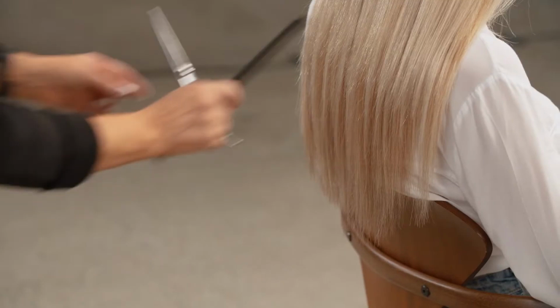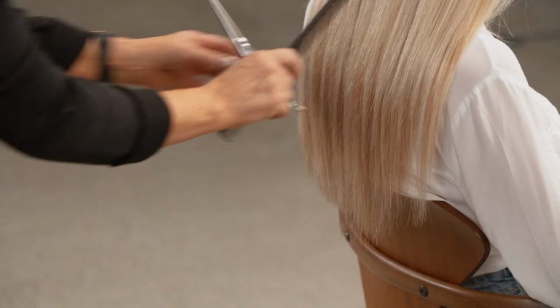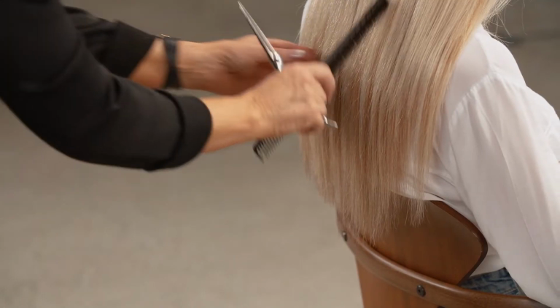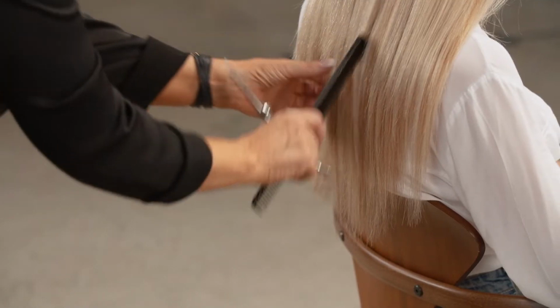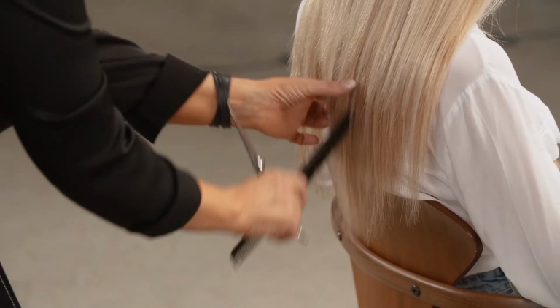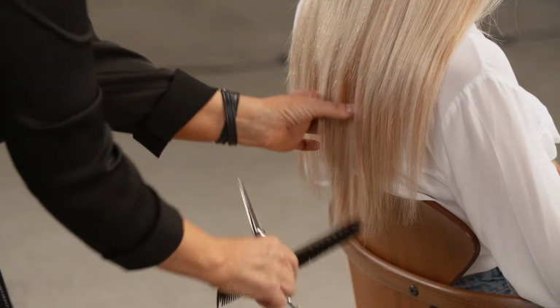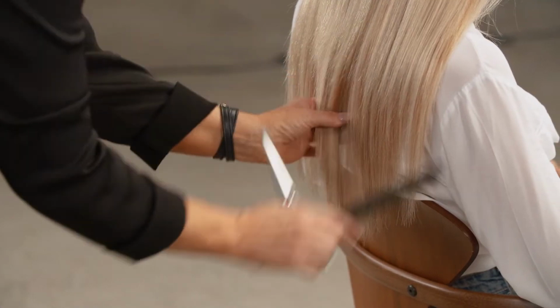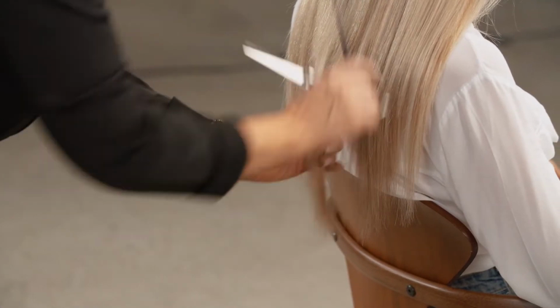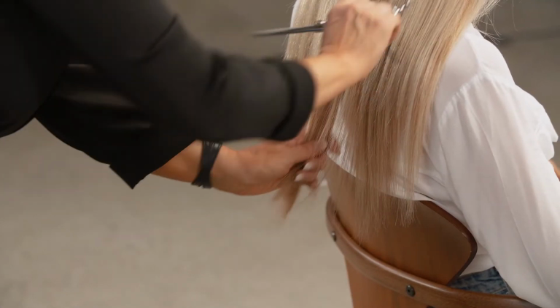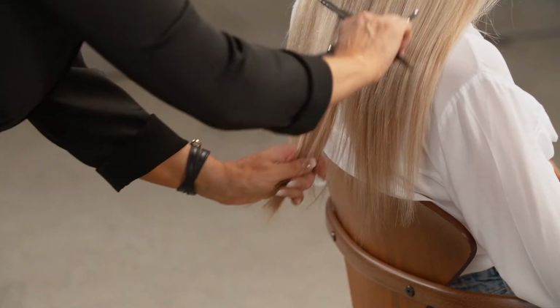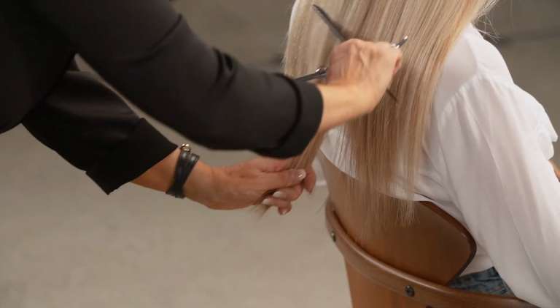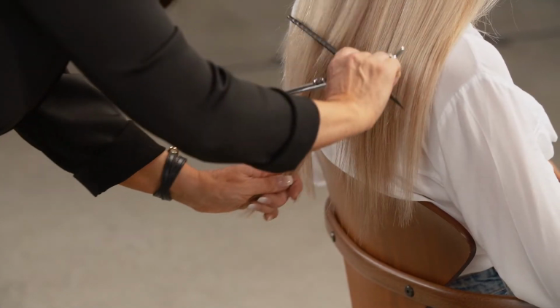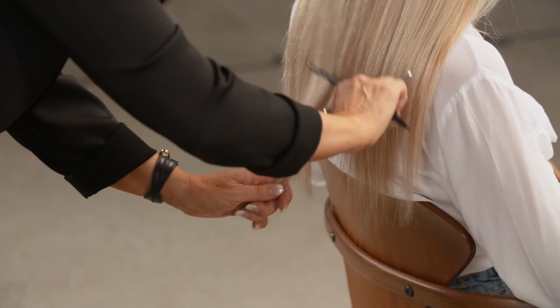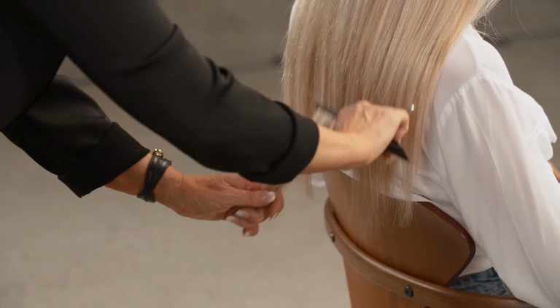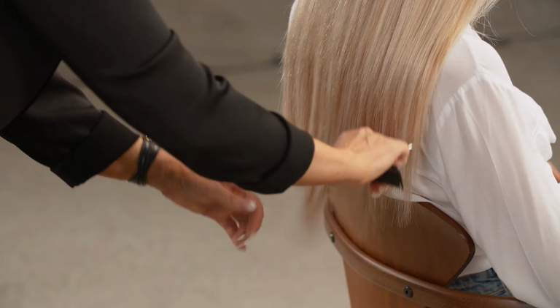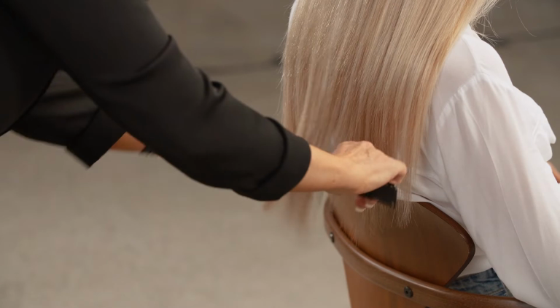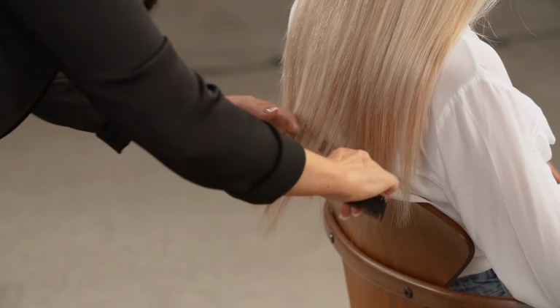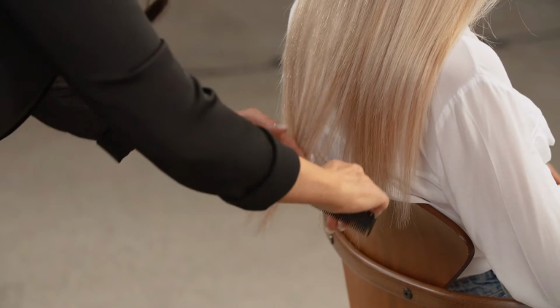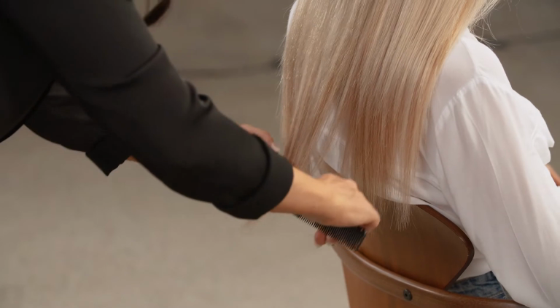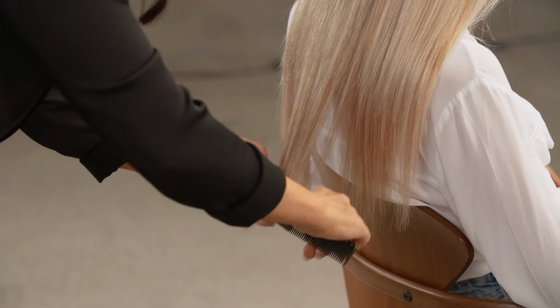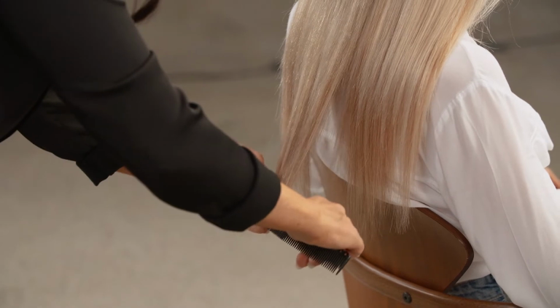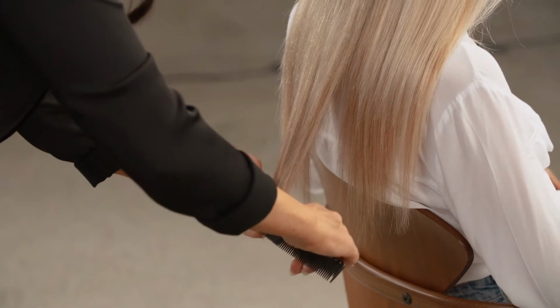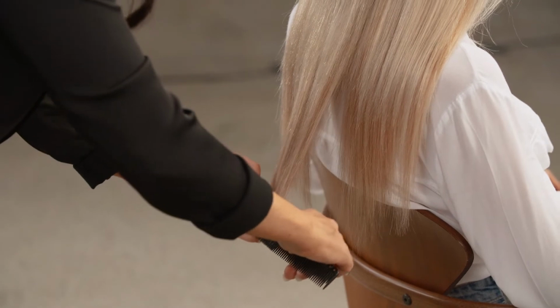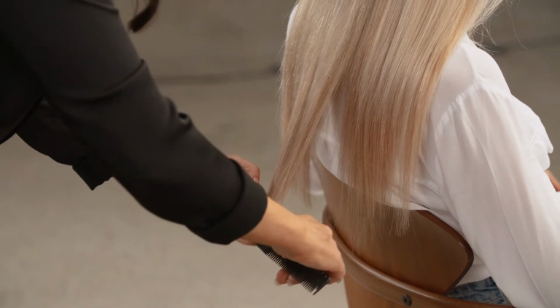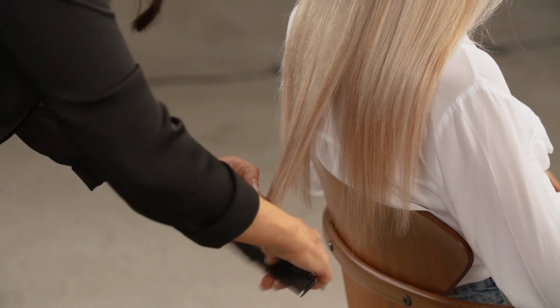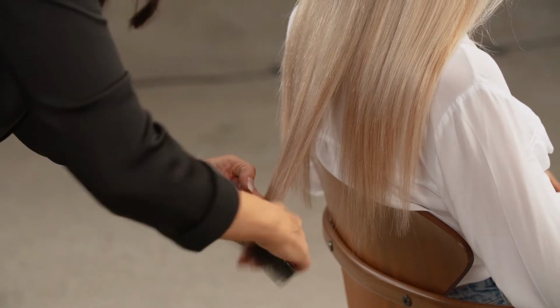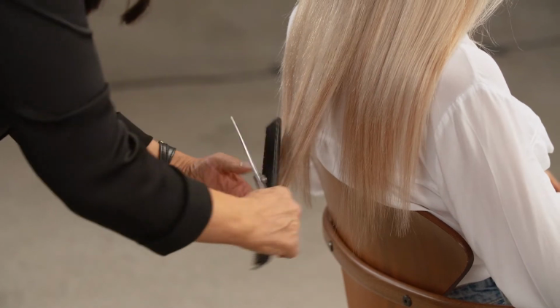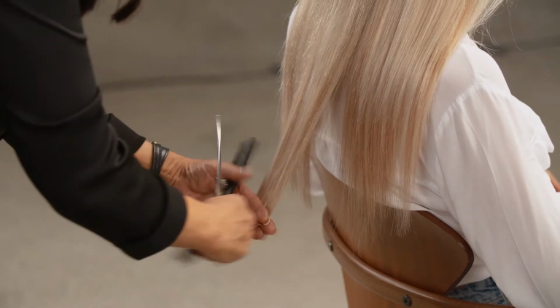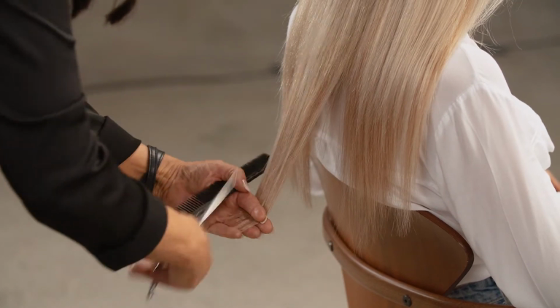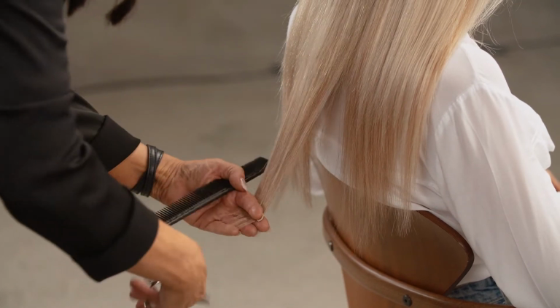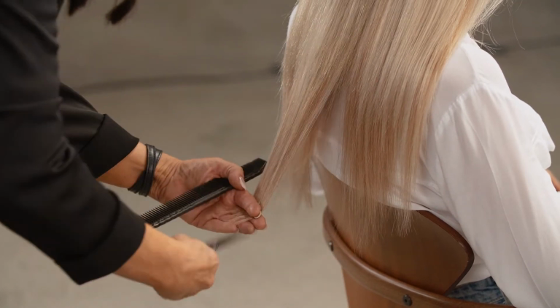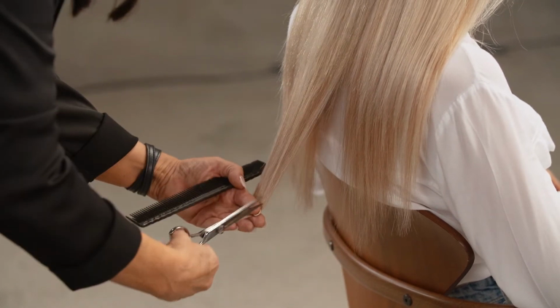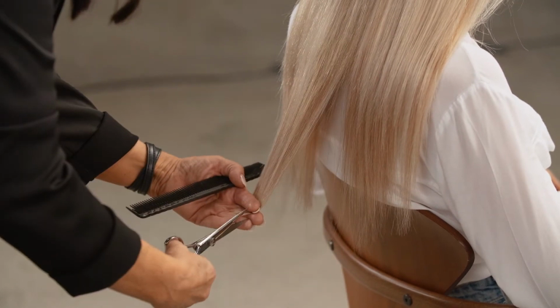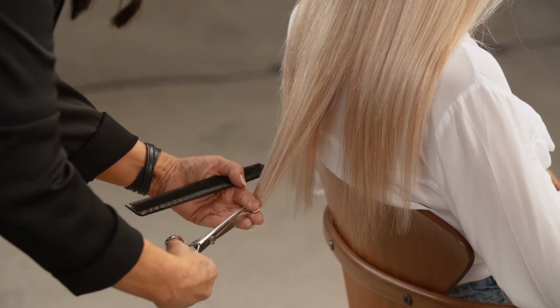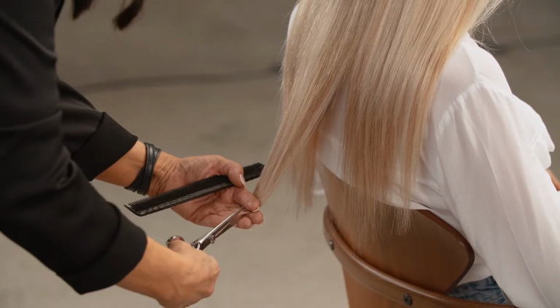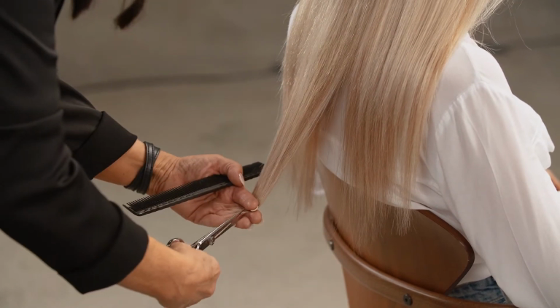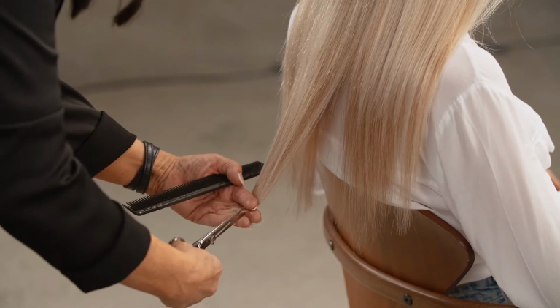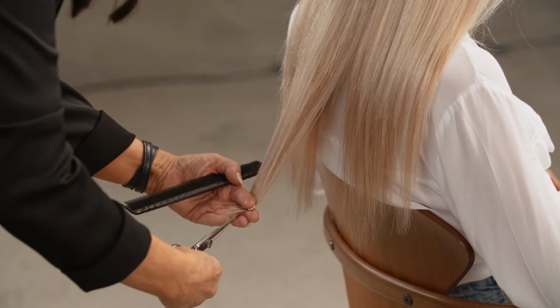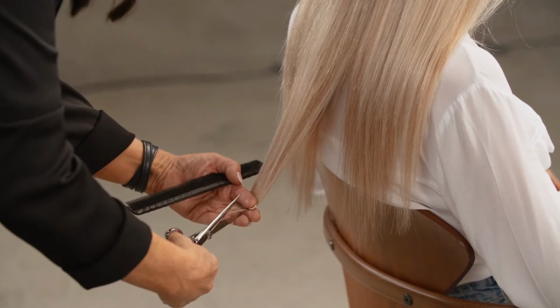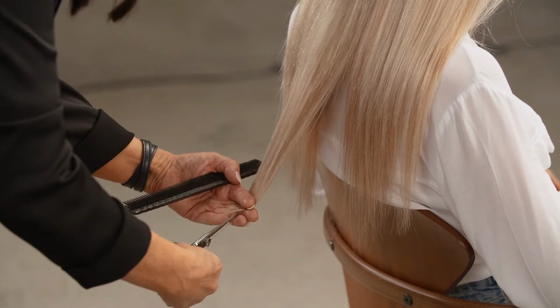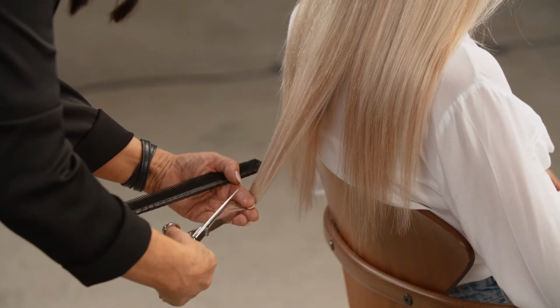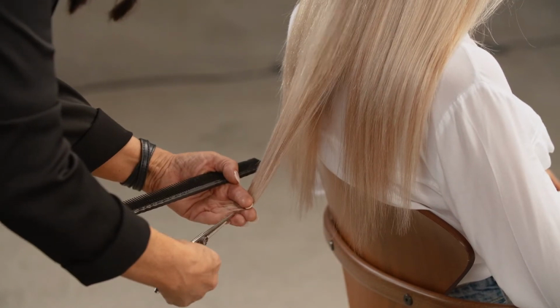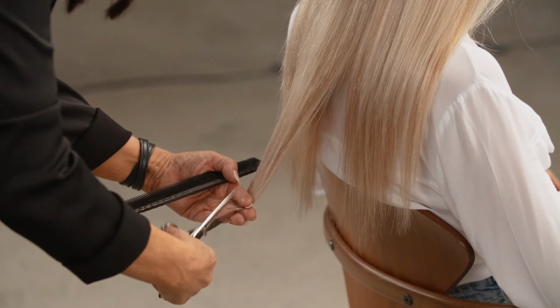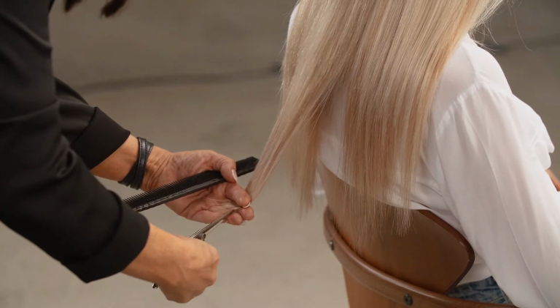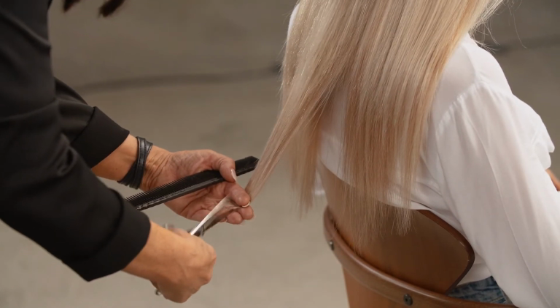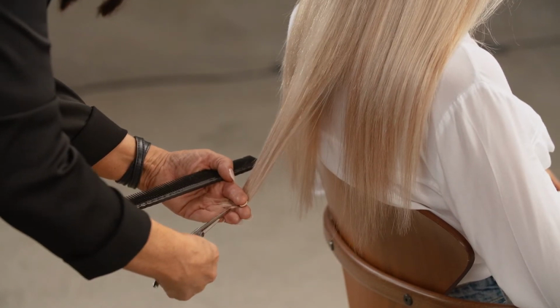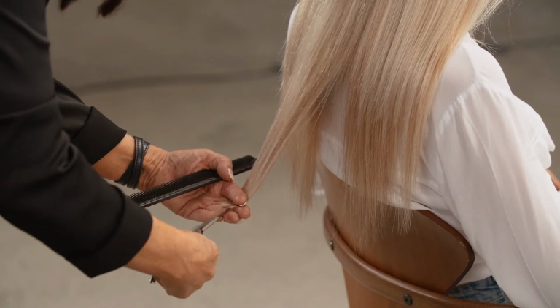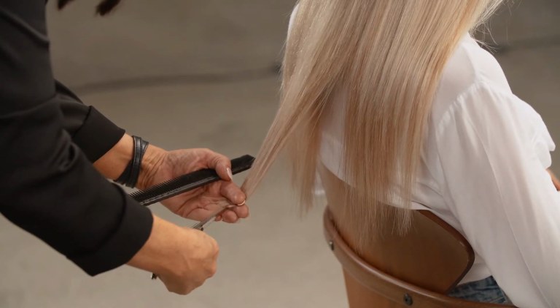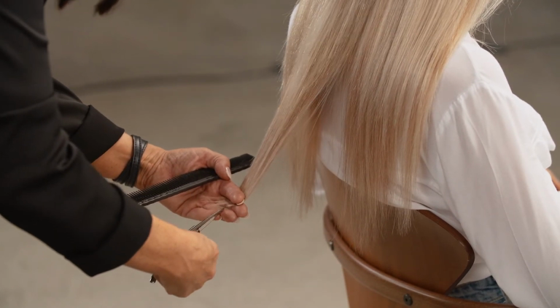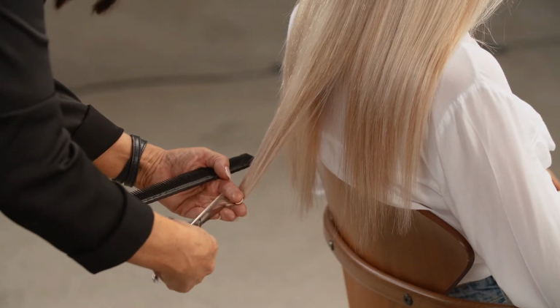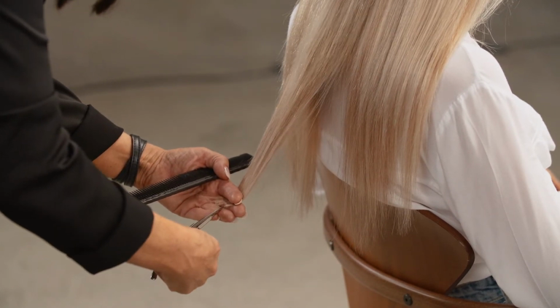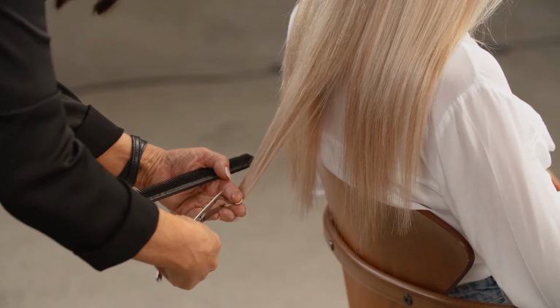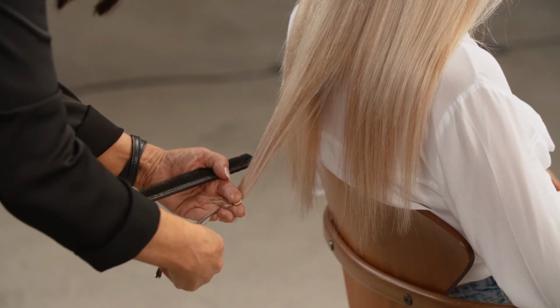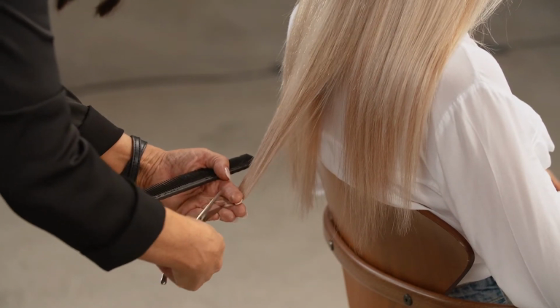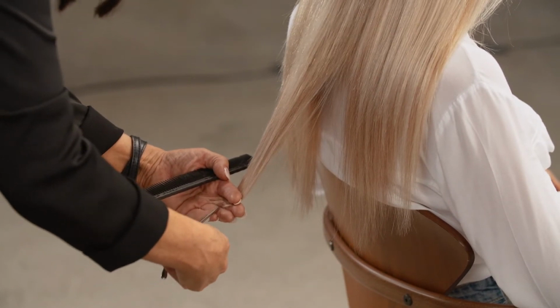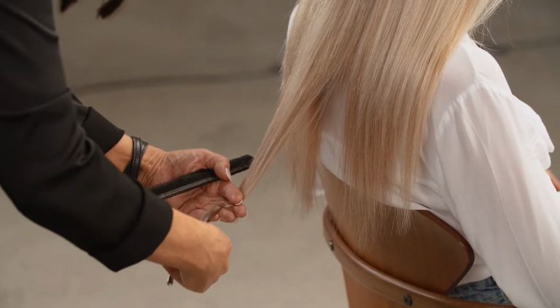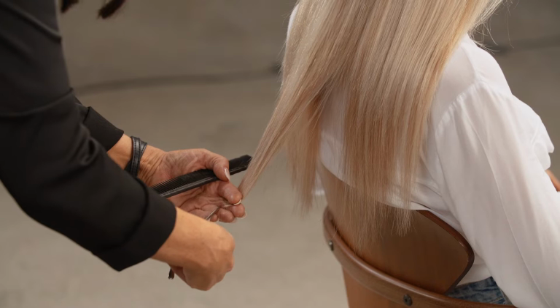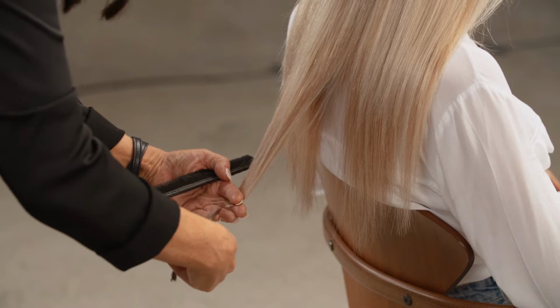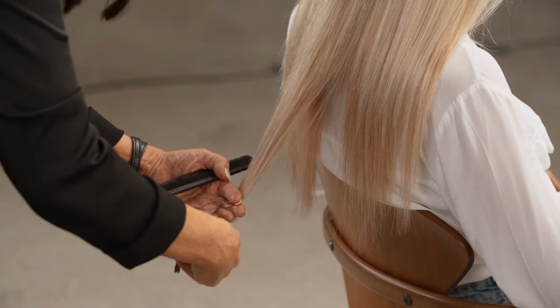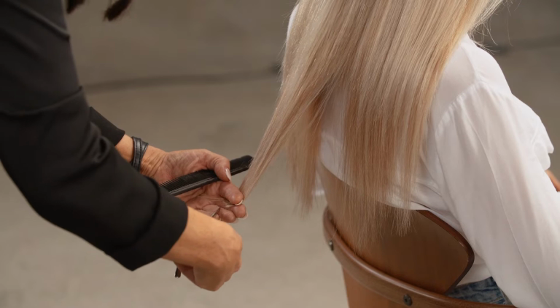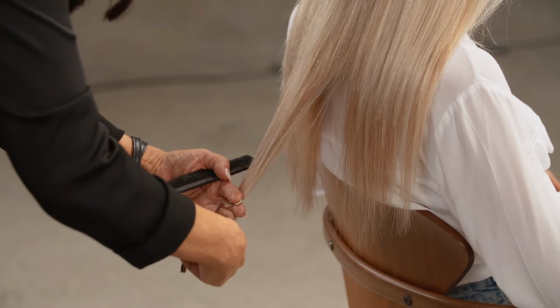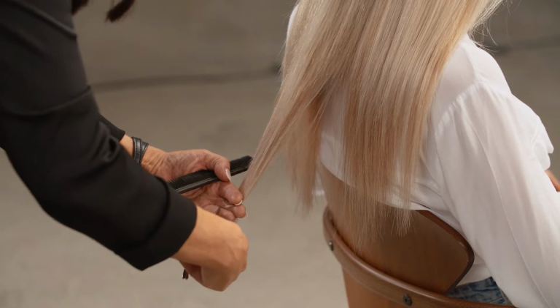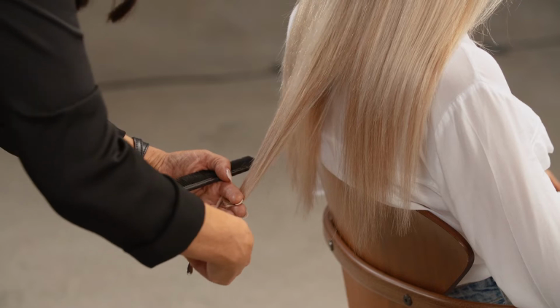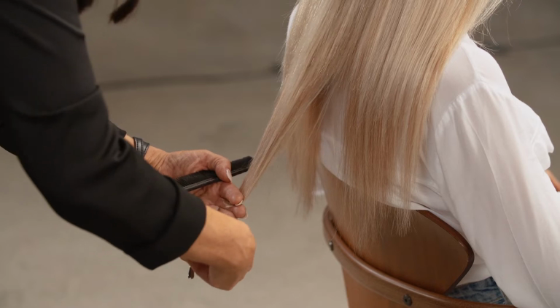I just want to create a stronger line at the bottom, so I'm now going to point cut into the perimeter.